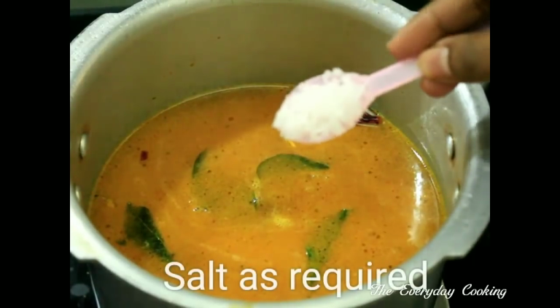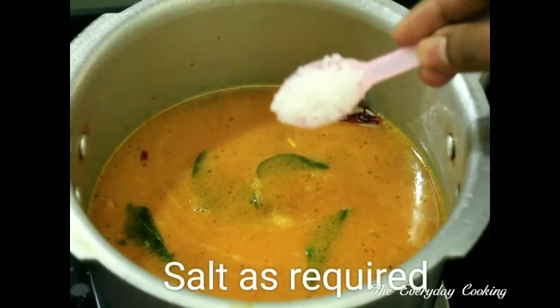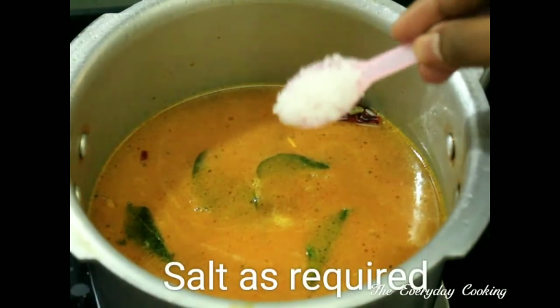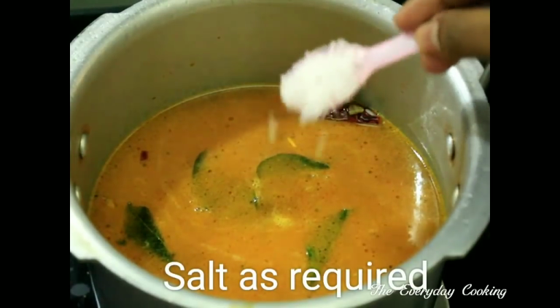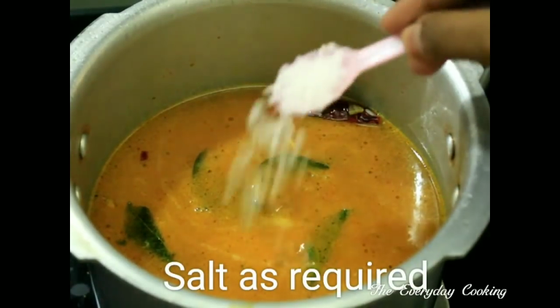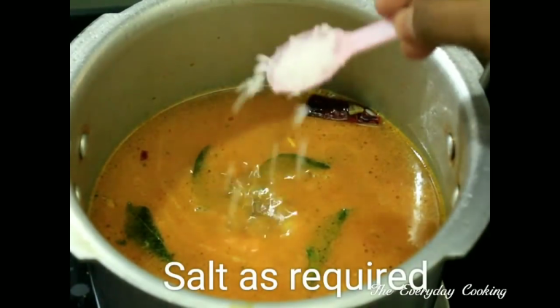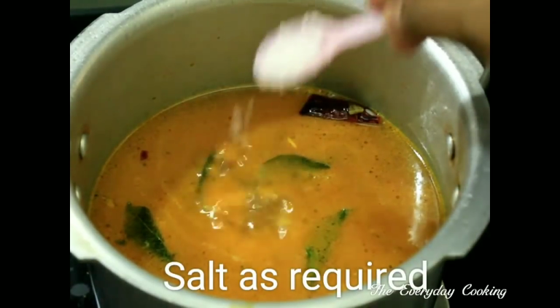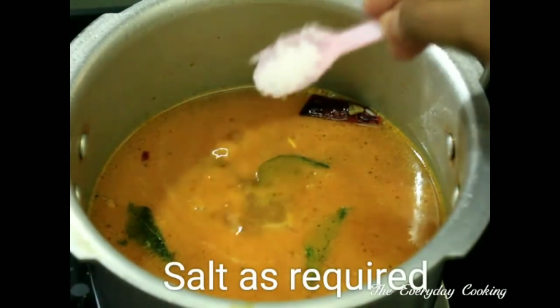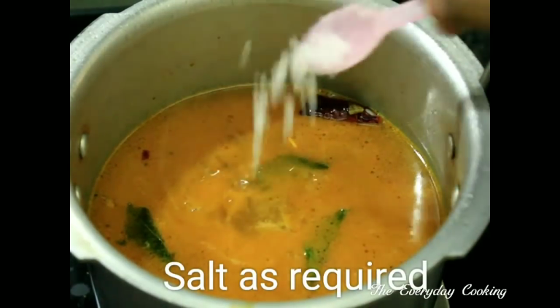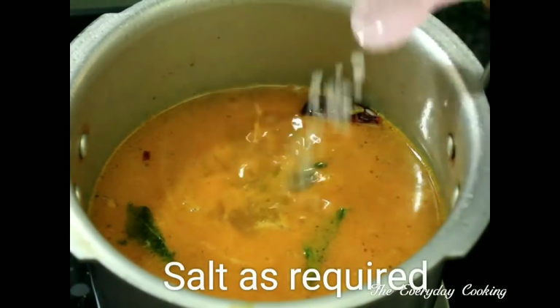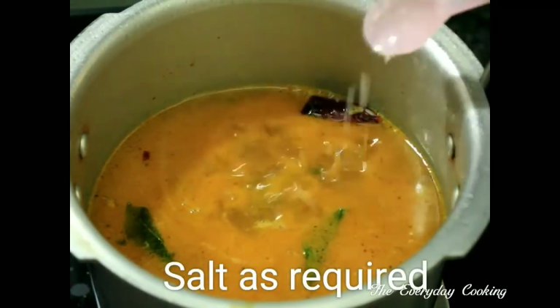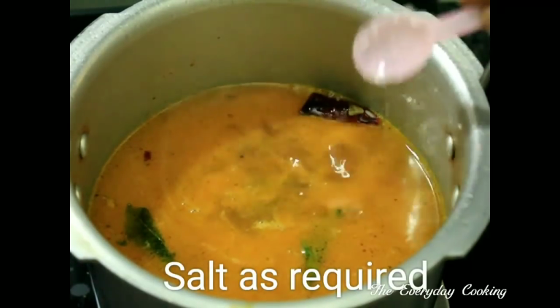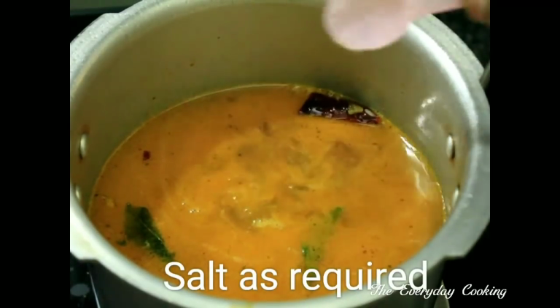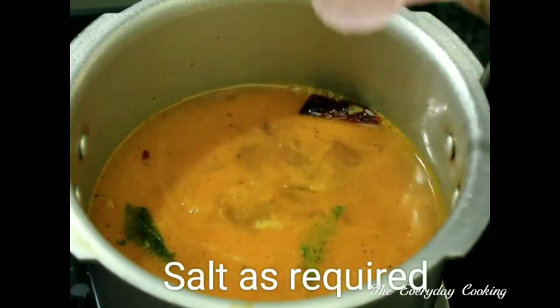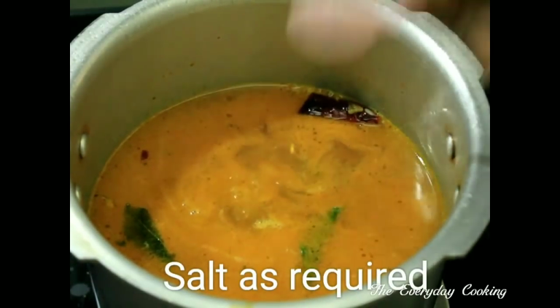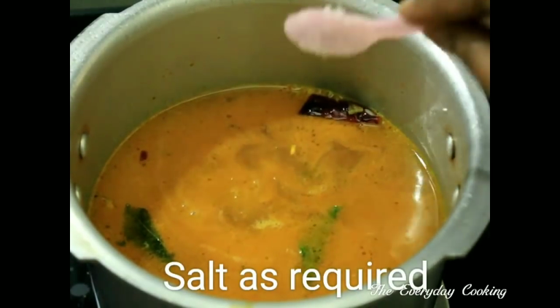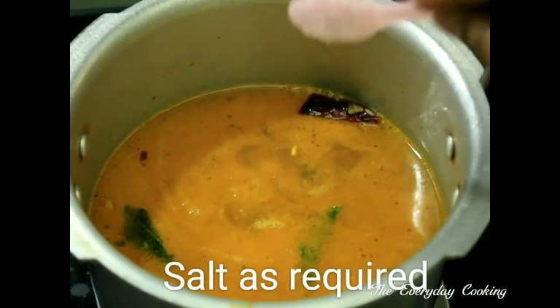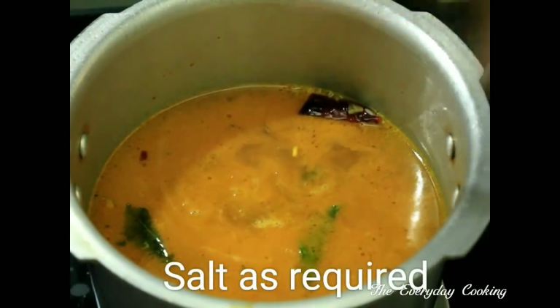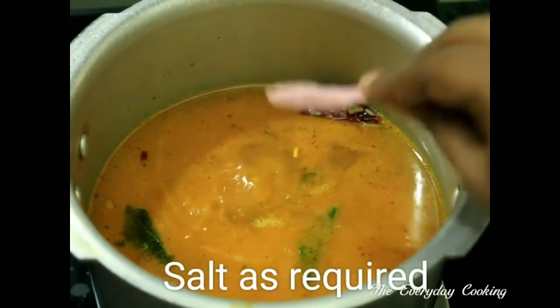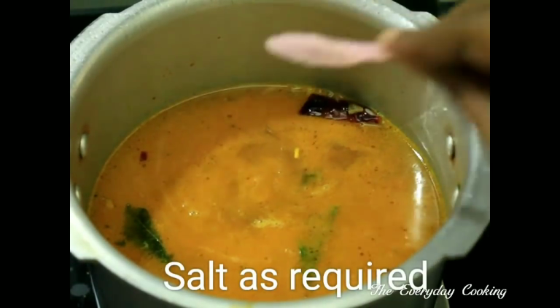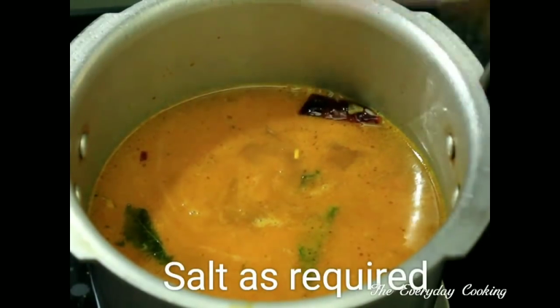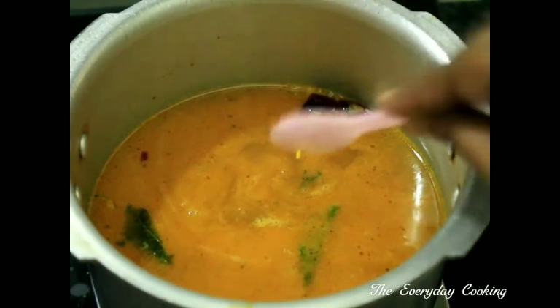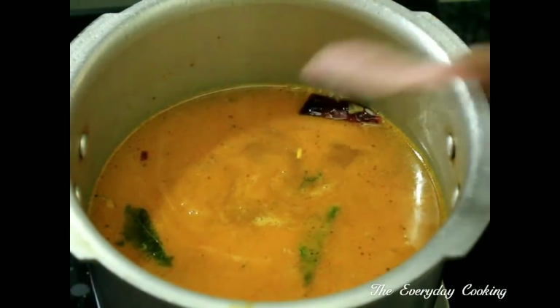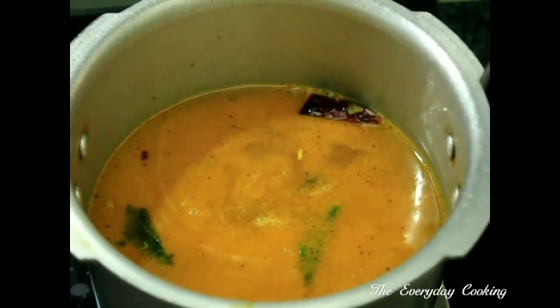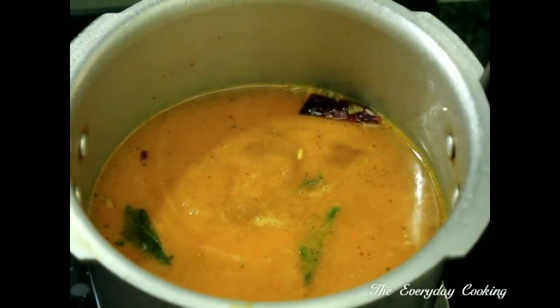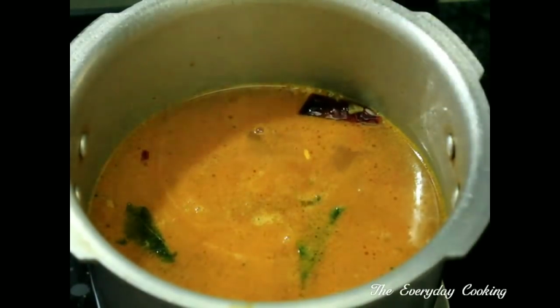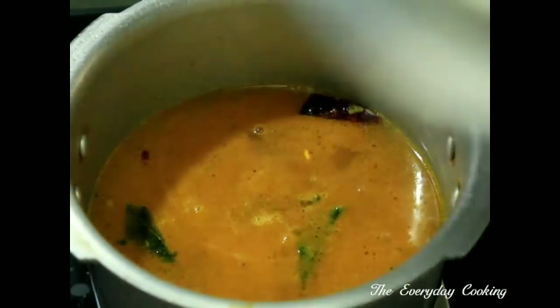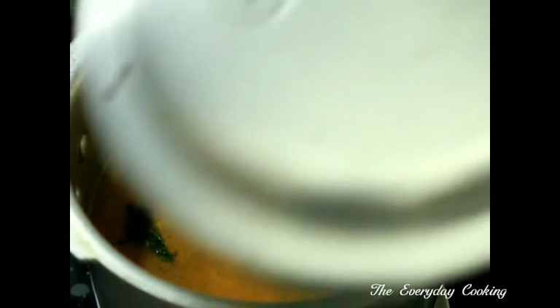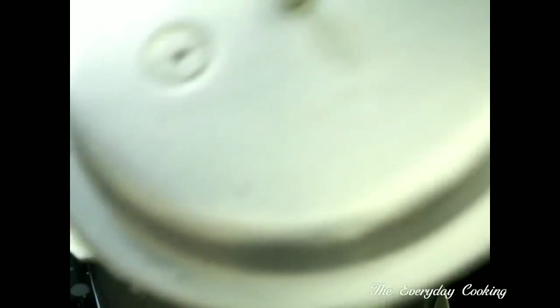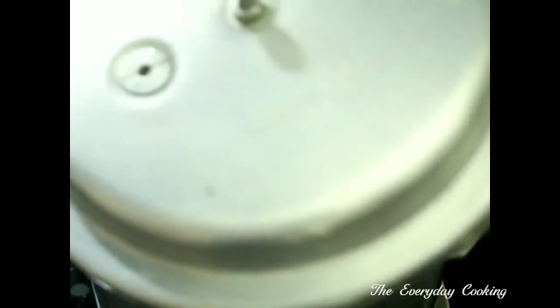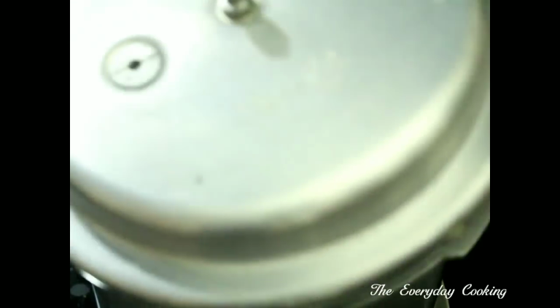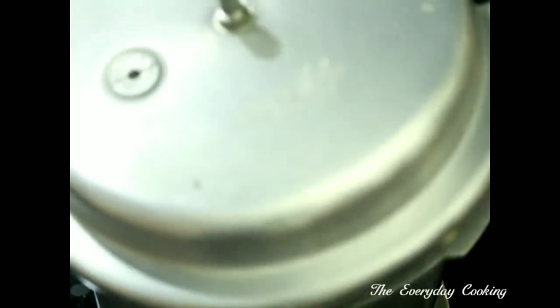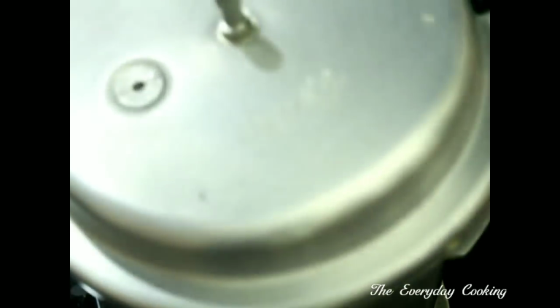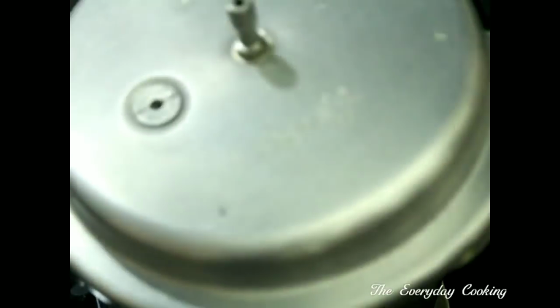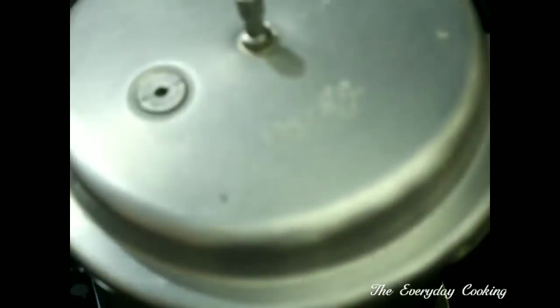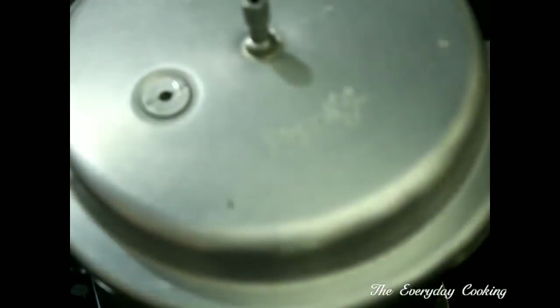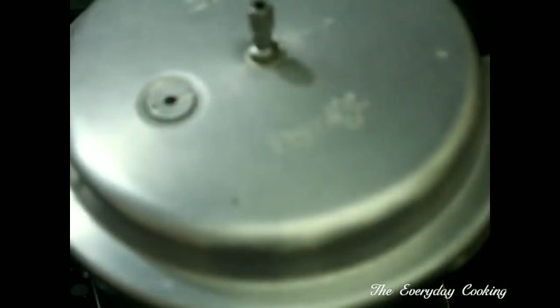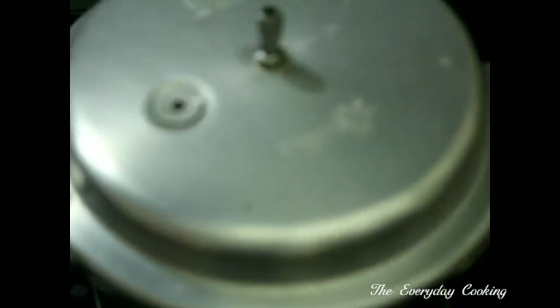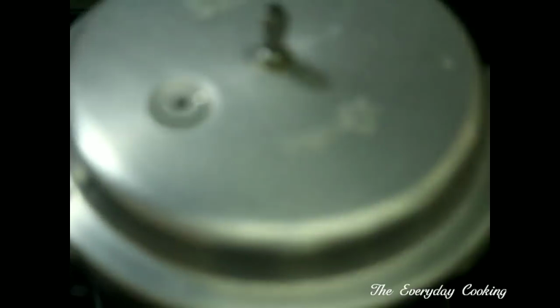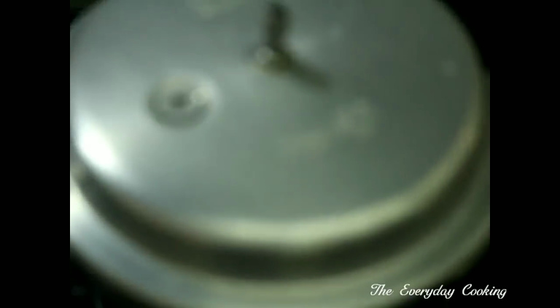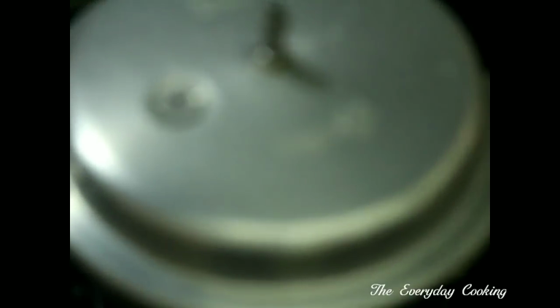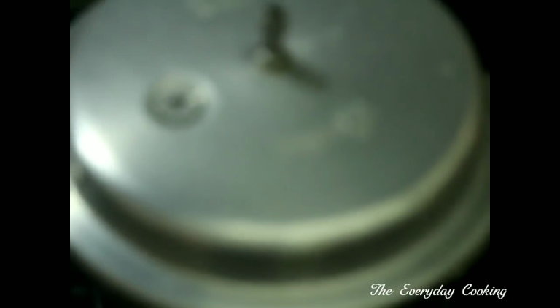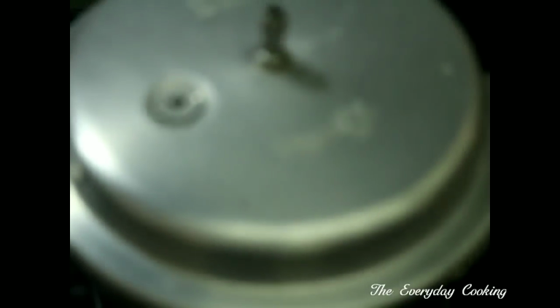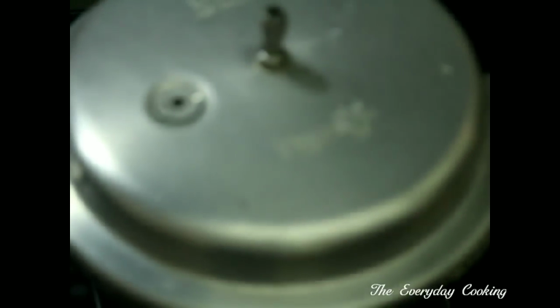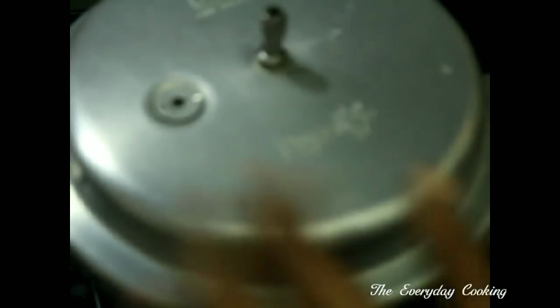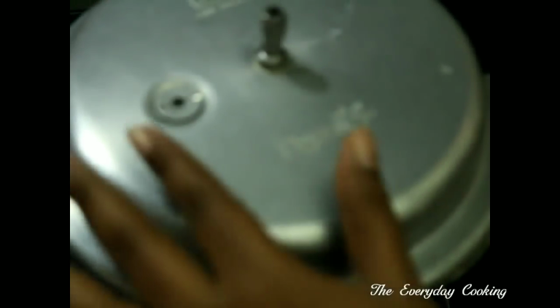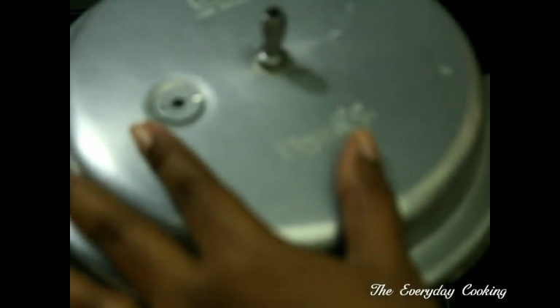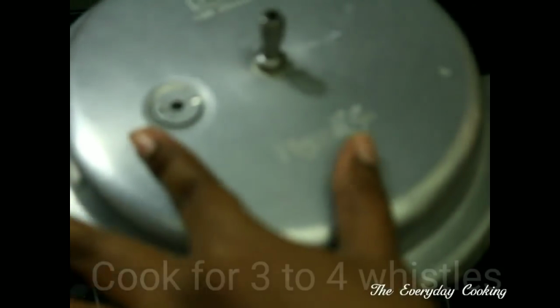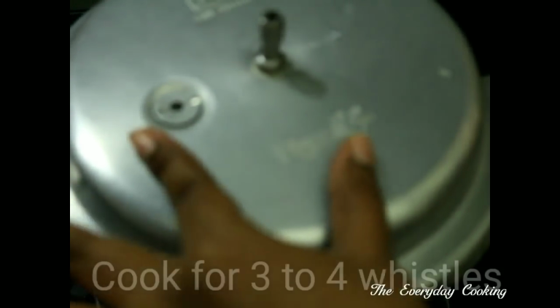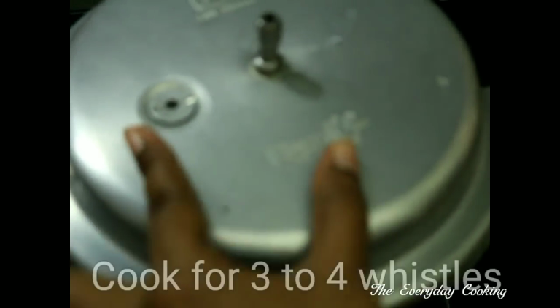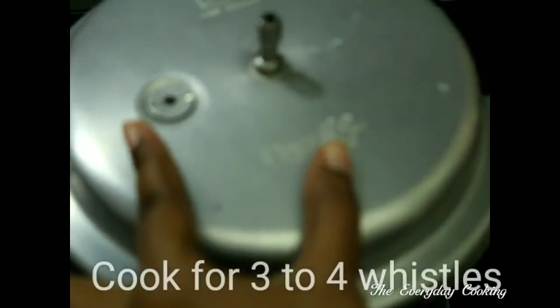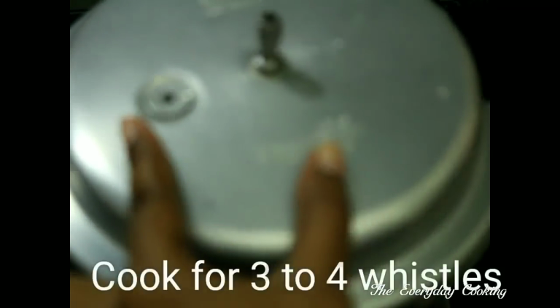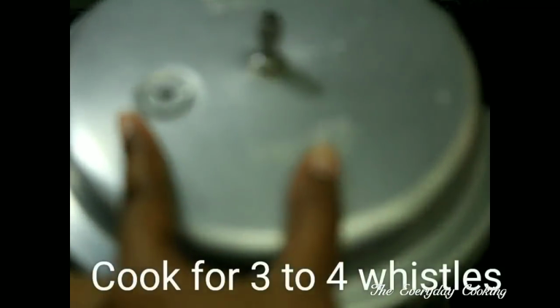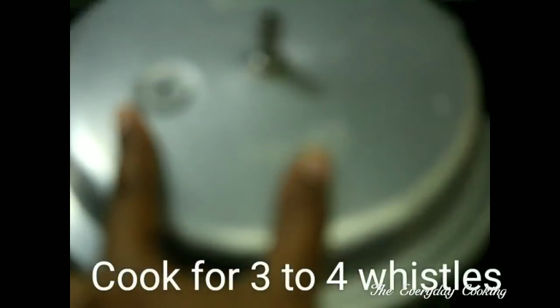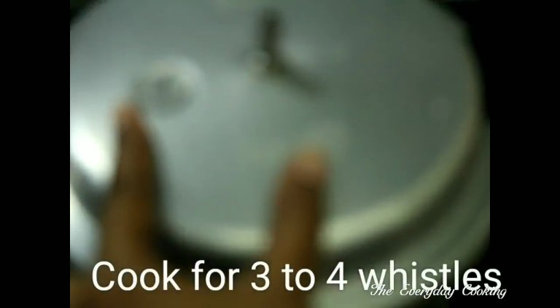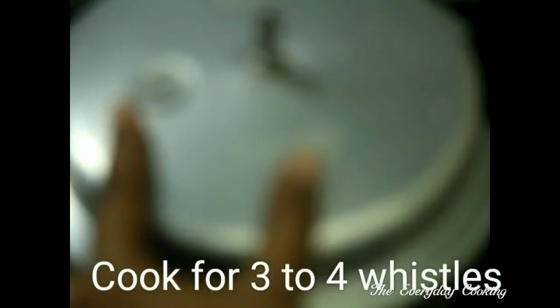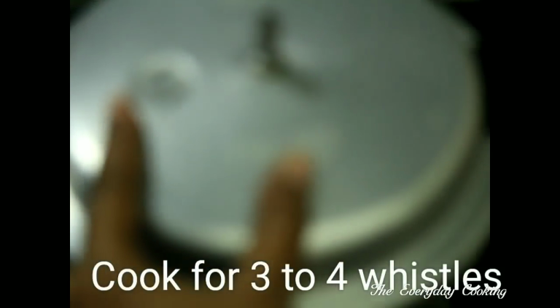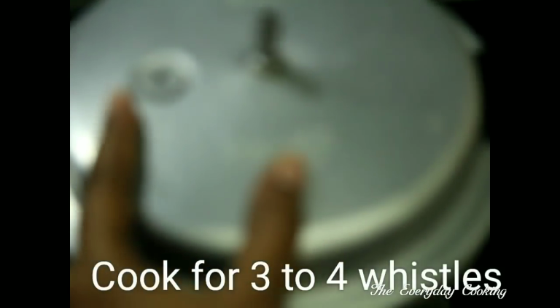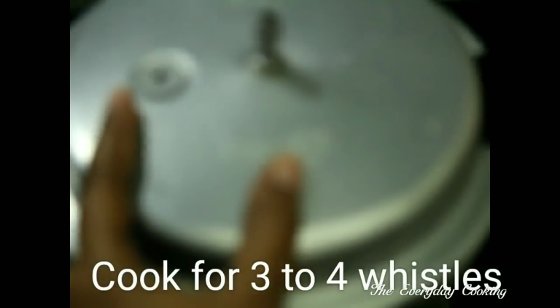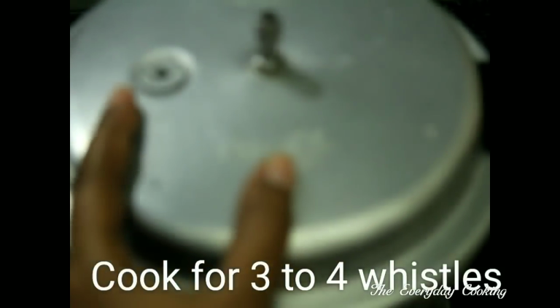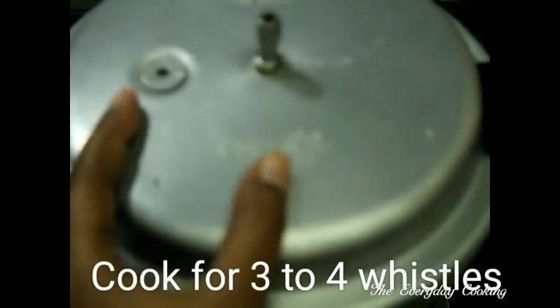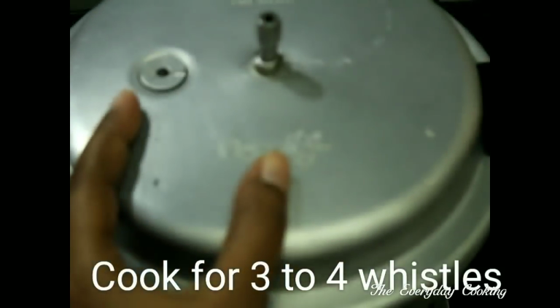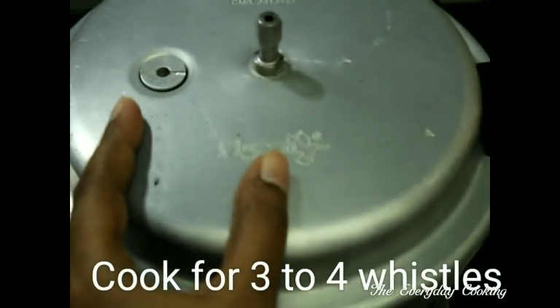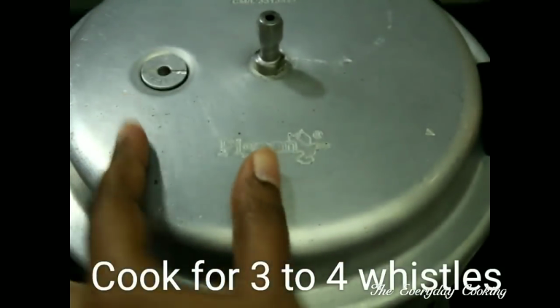Adjust the salt, close the cooker, and cook for four whistles. If you are using three cups of water, reduce by one whistle.